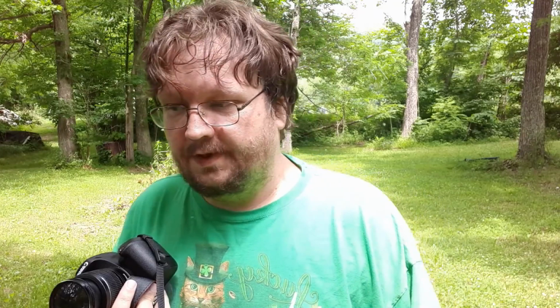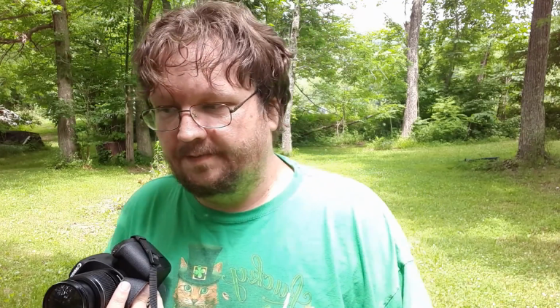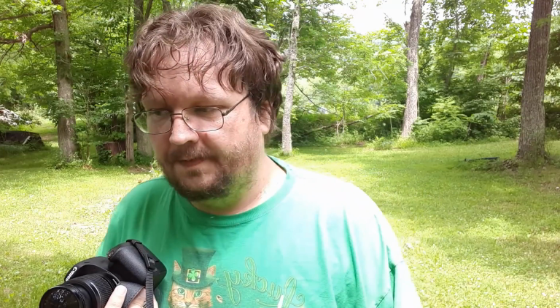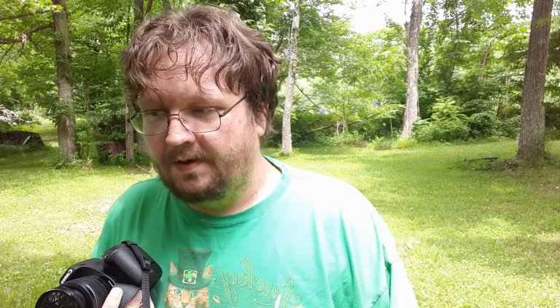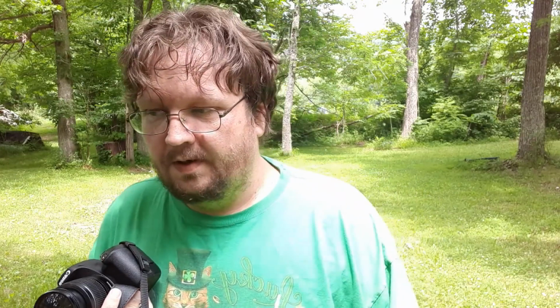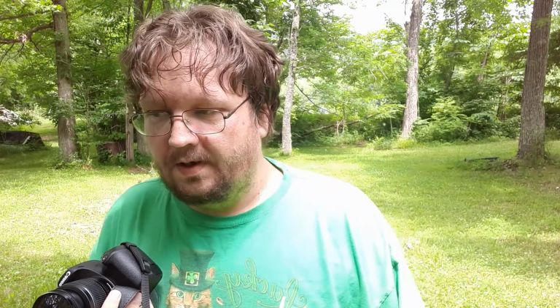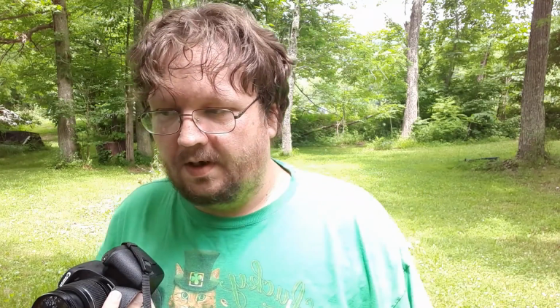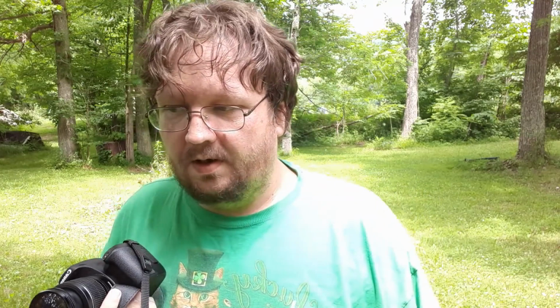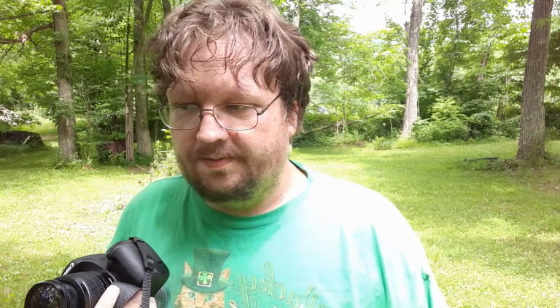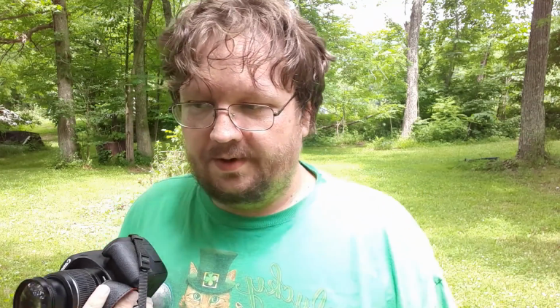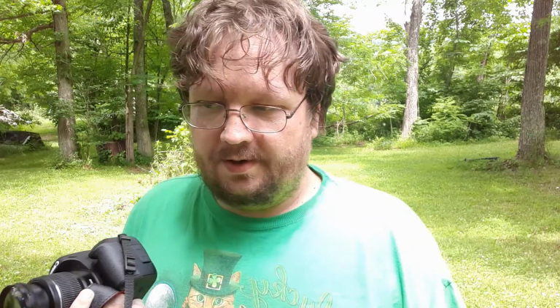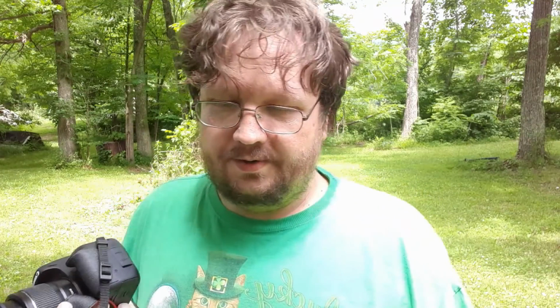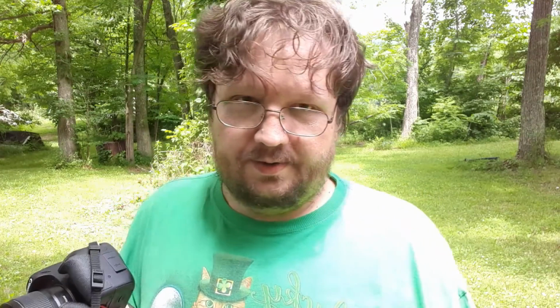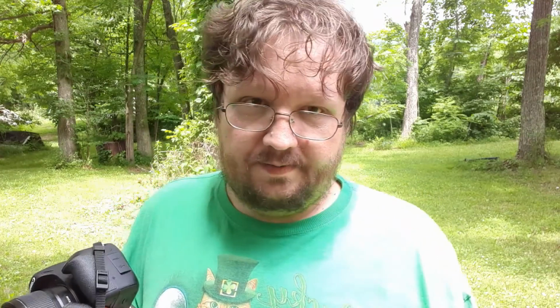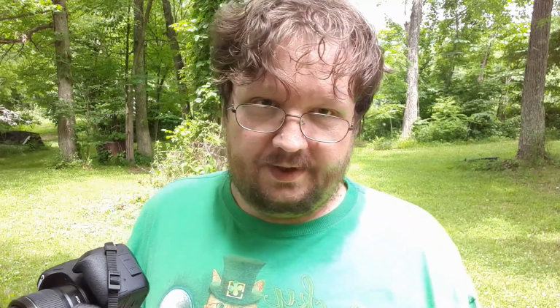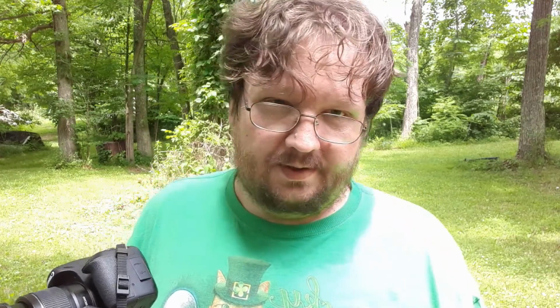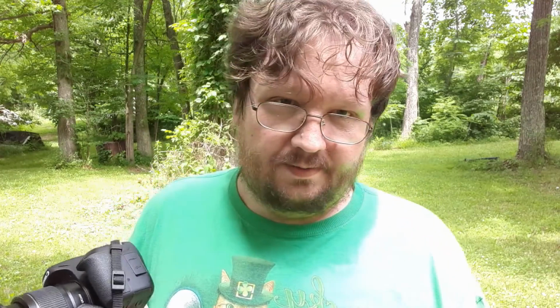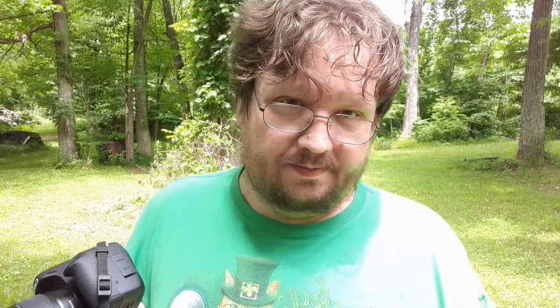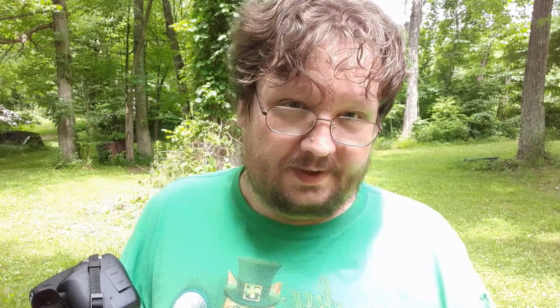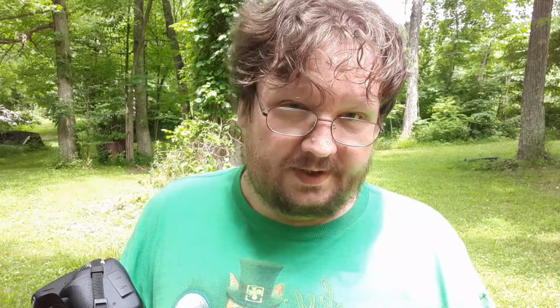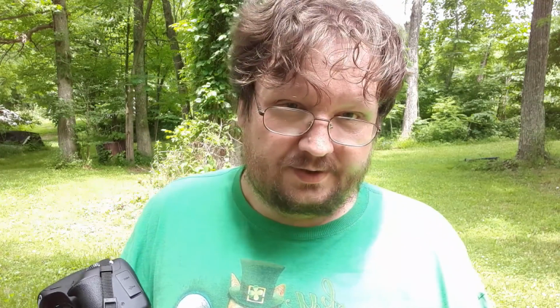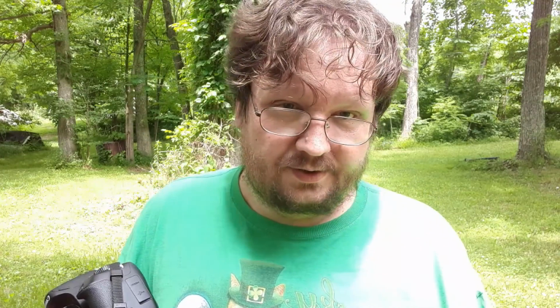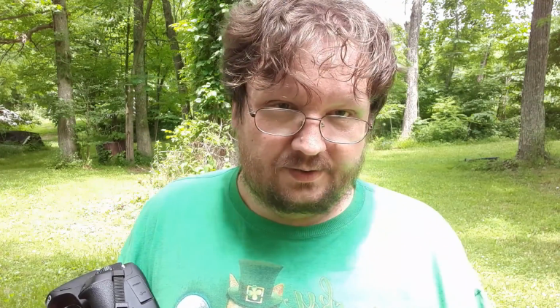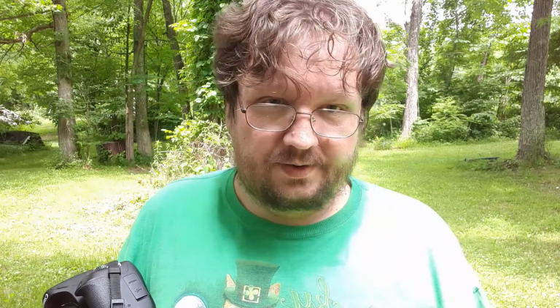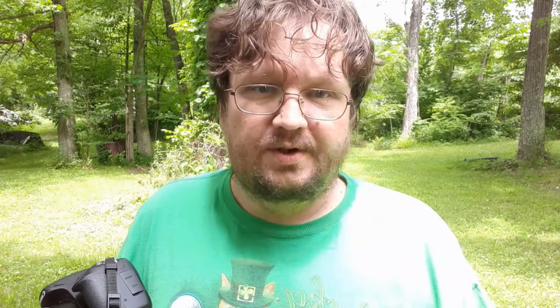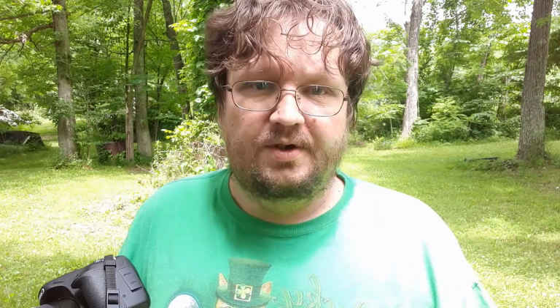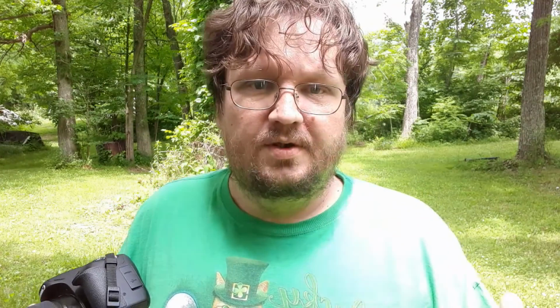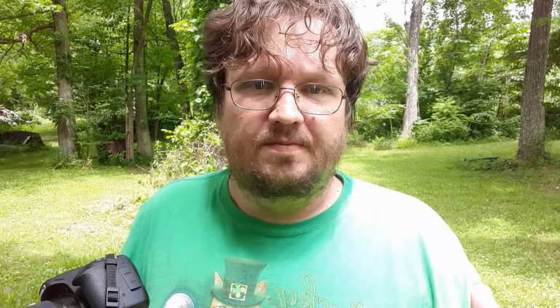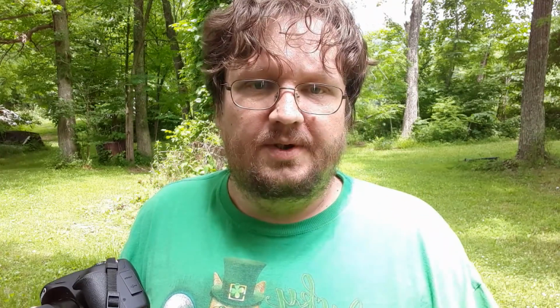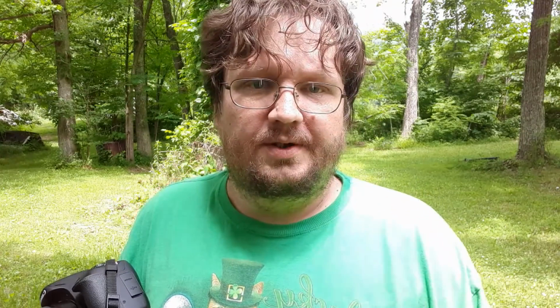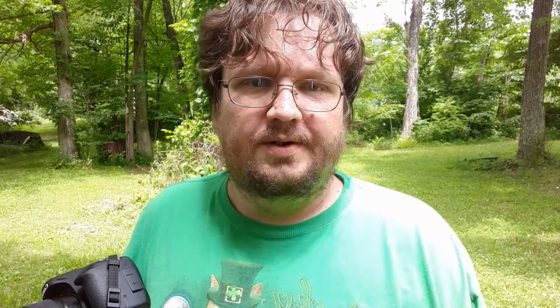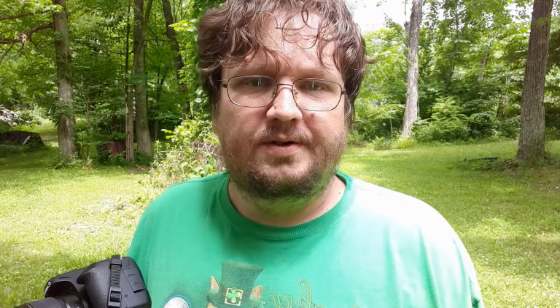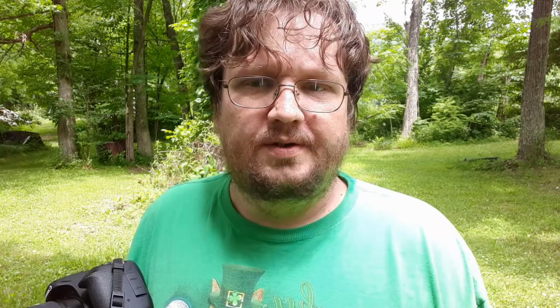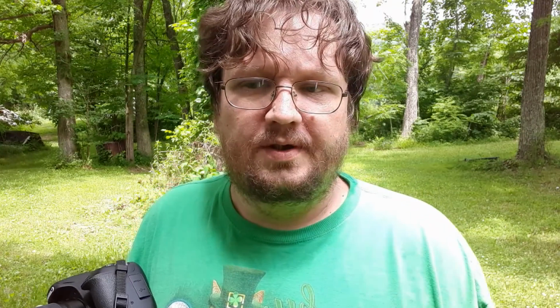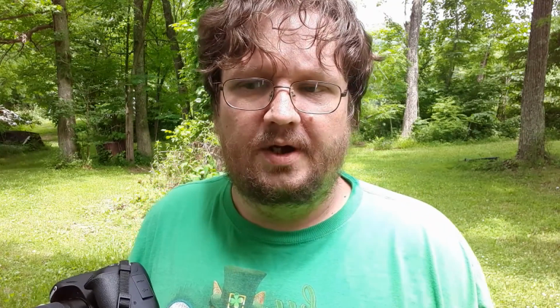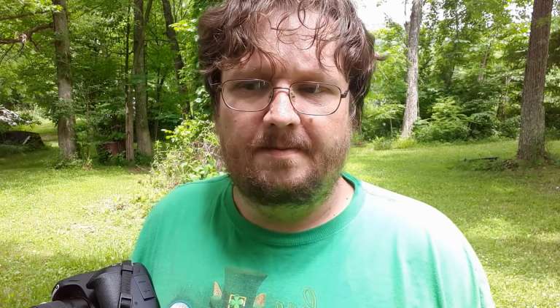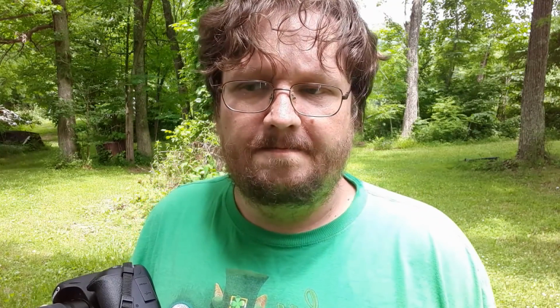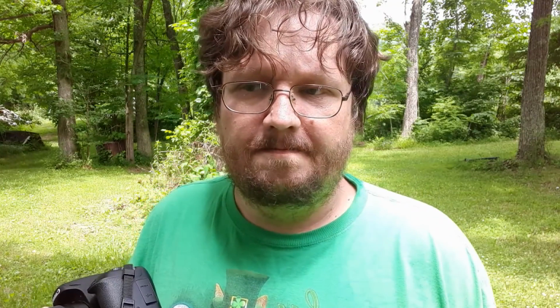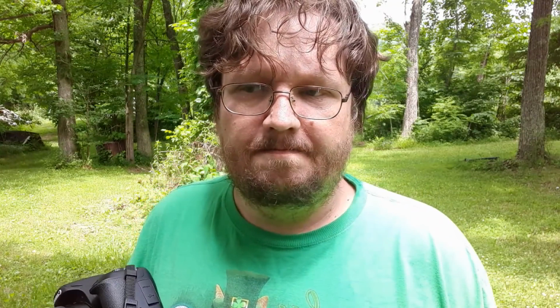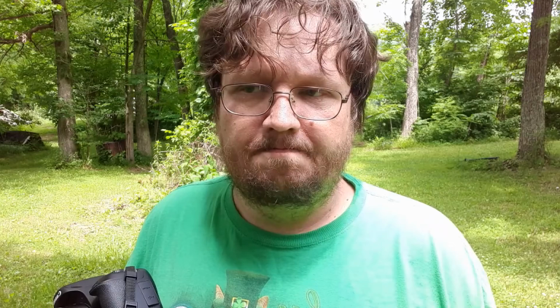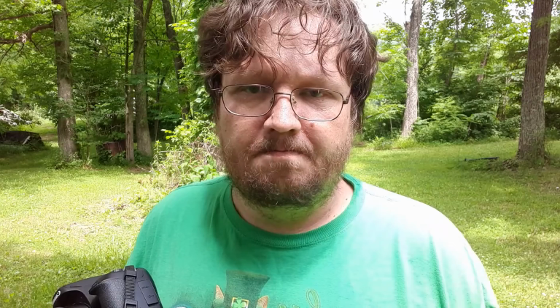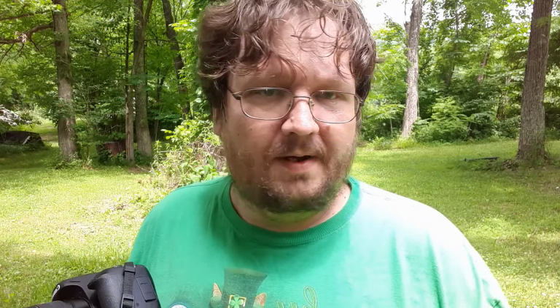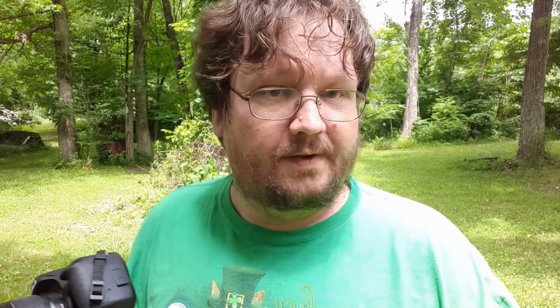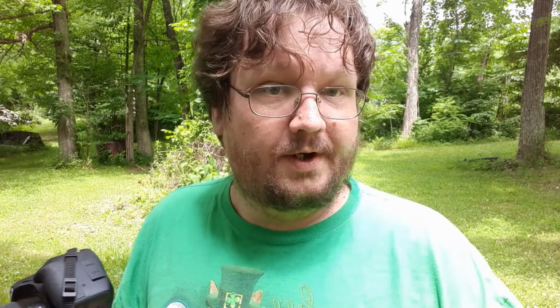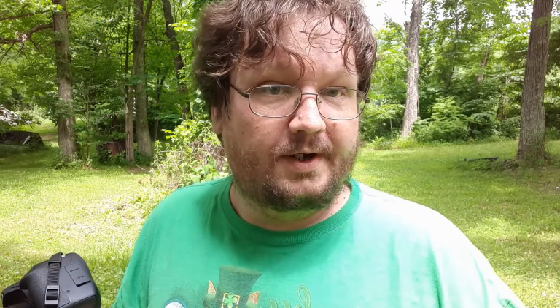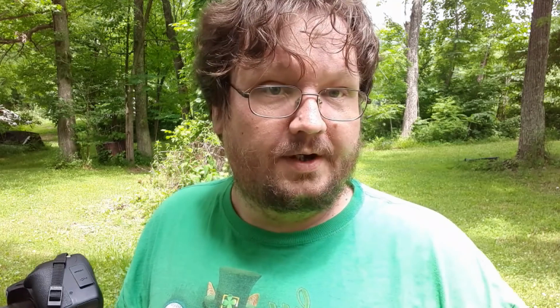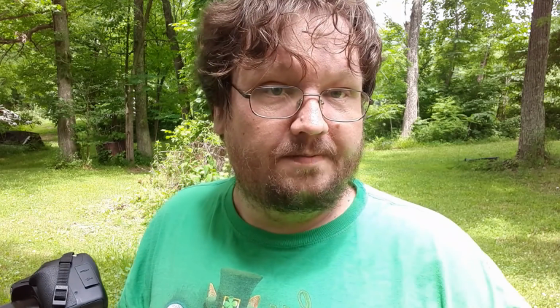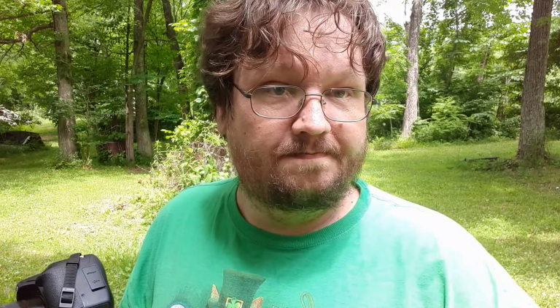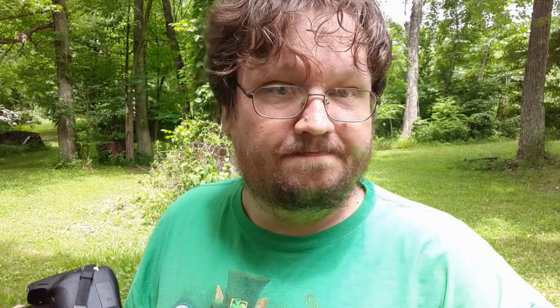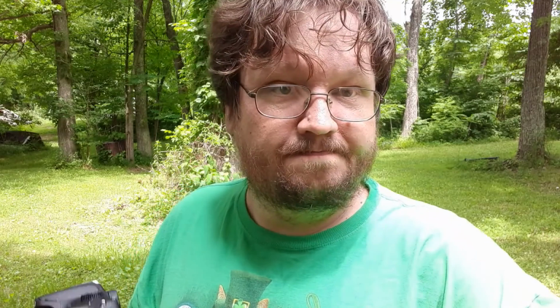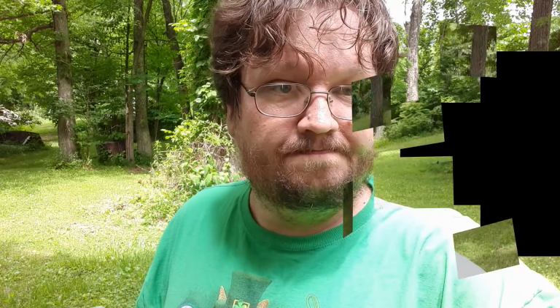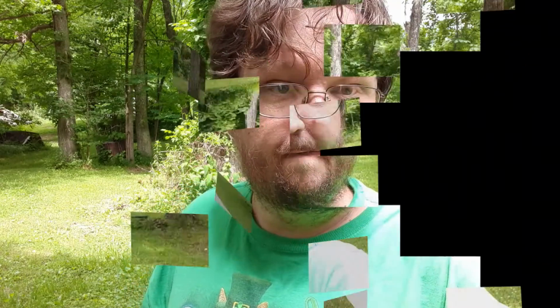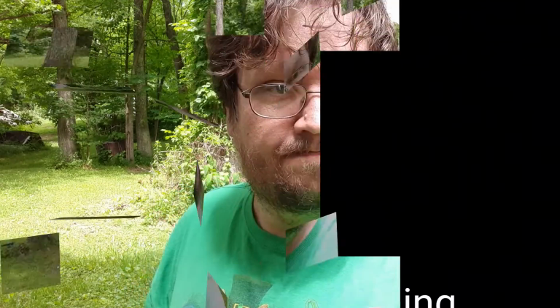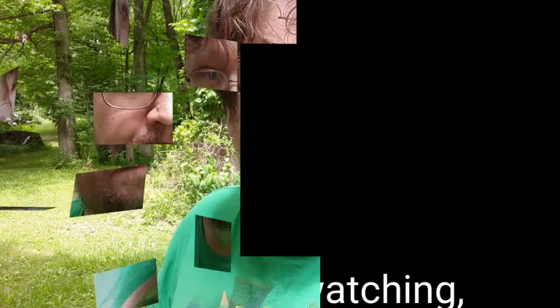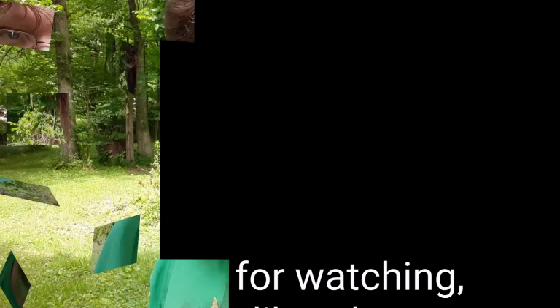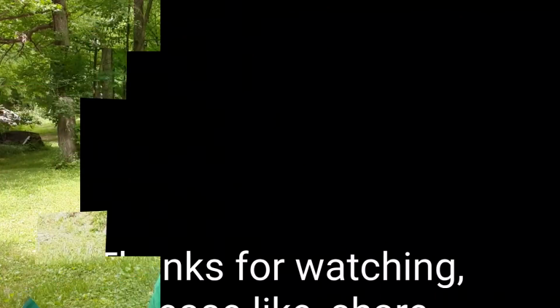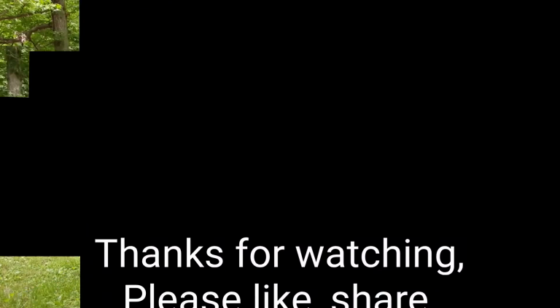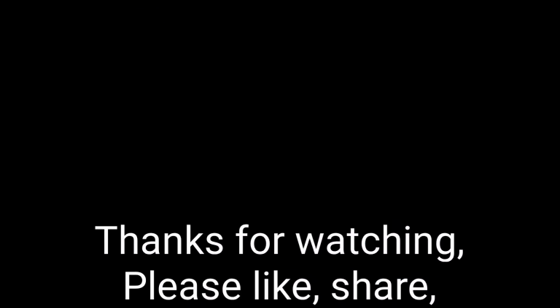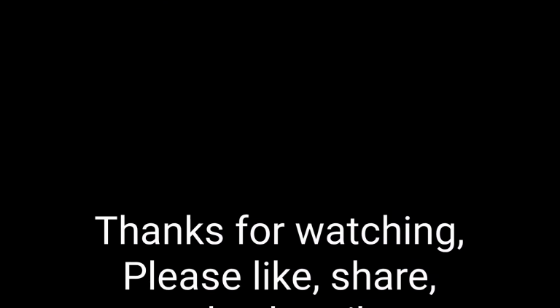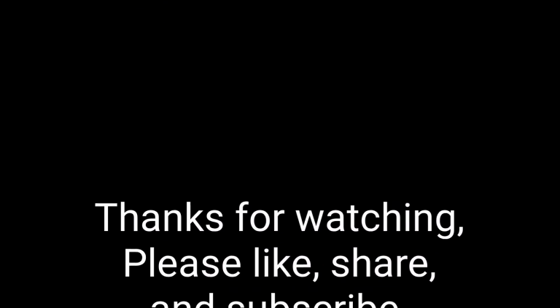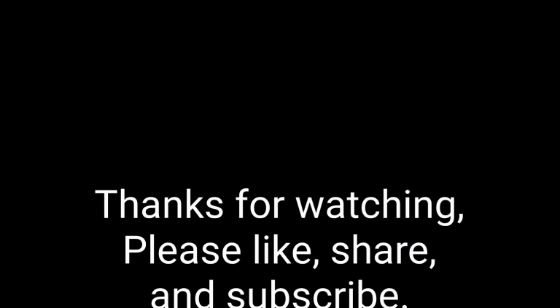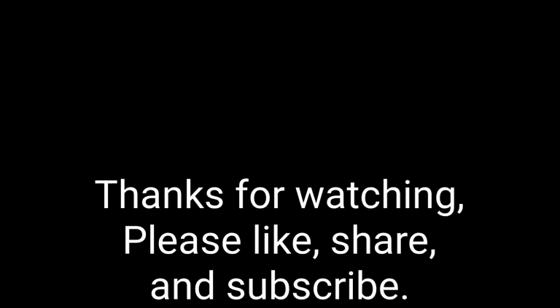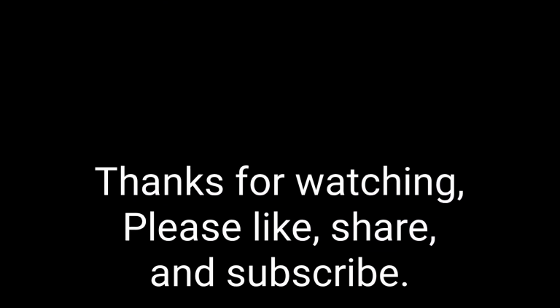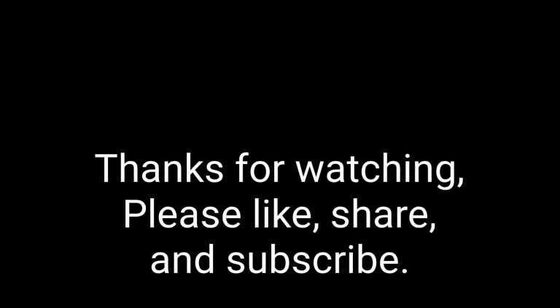So I hope you all enjoyed the video. It is short, but have a great day.